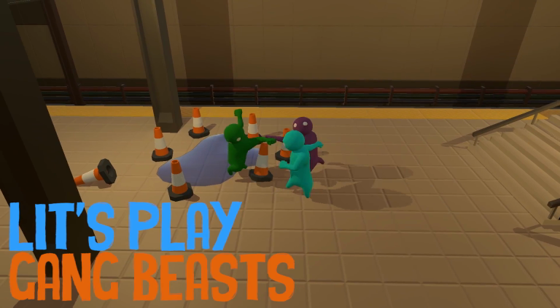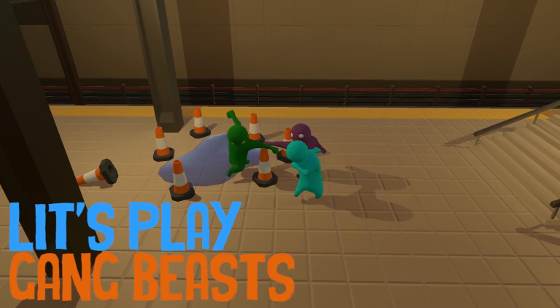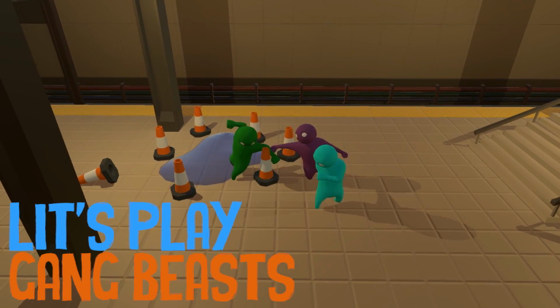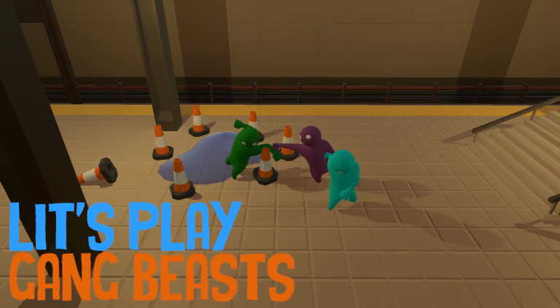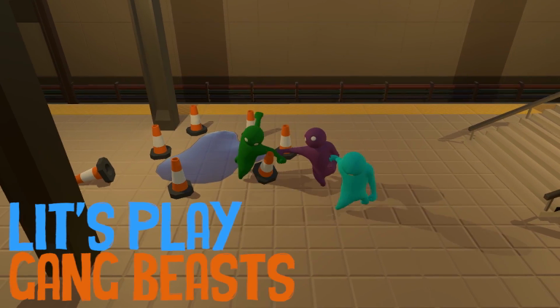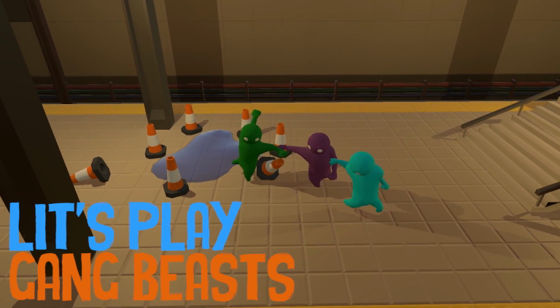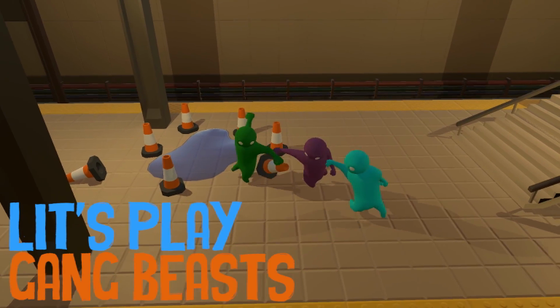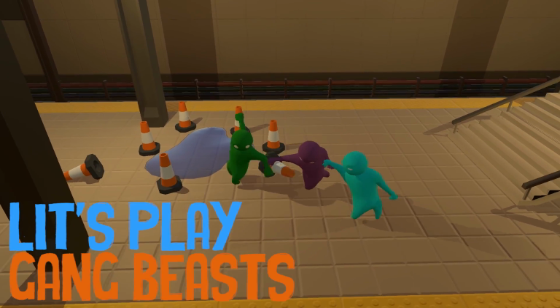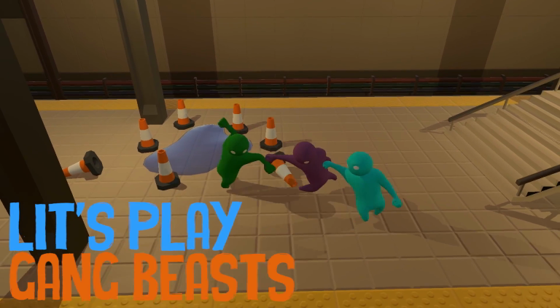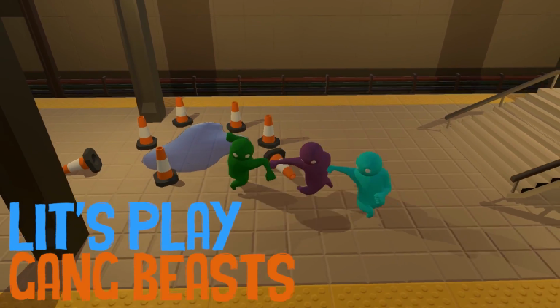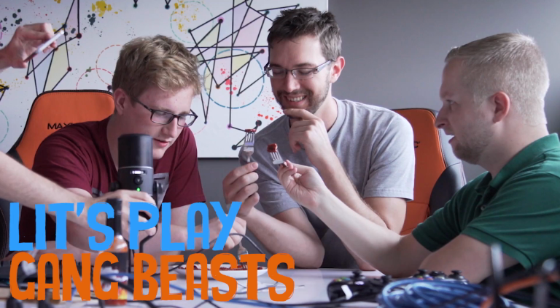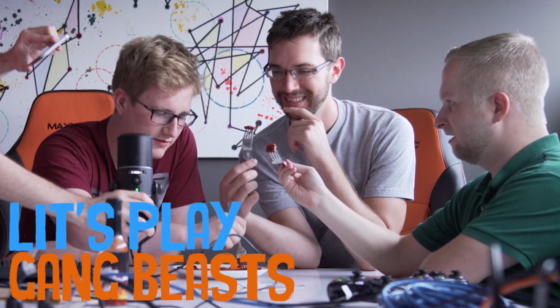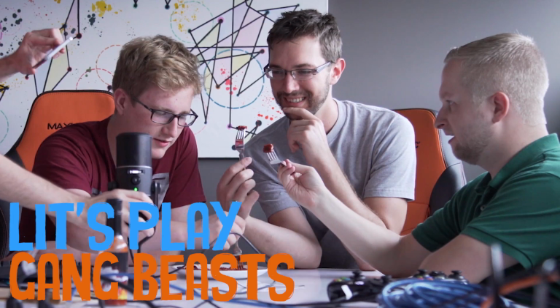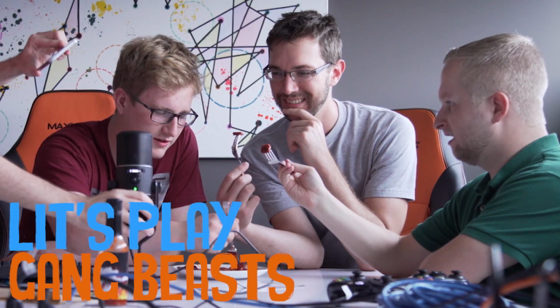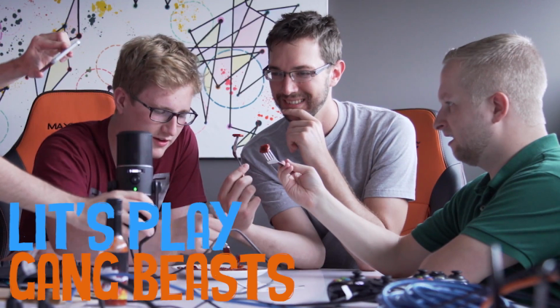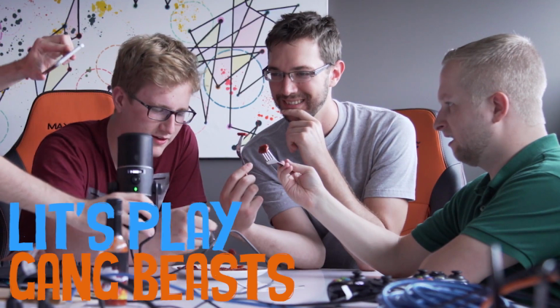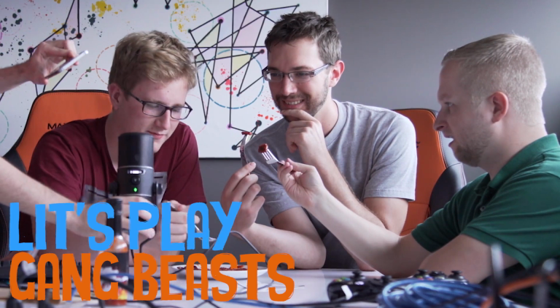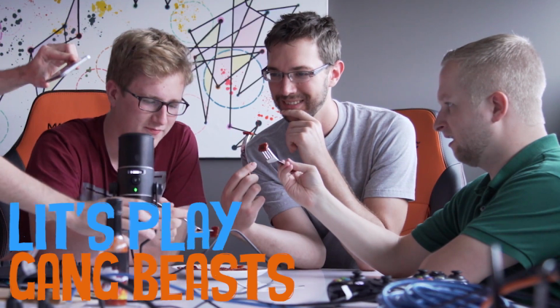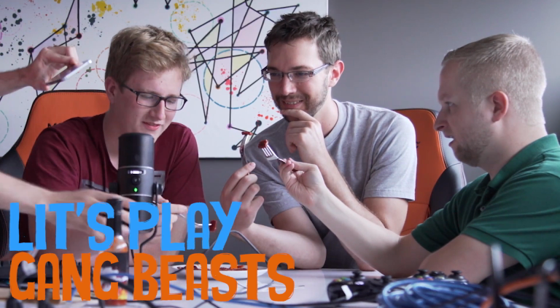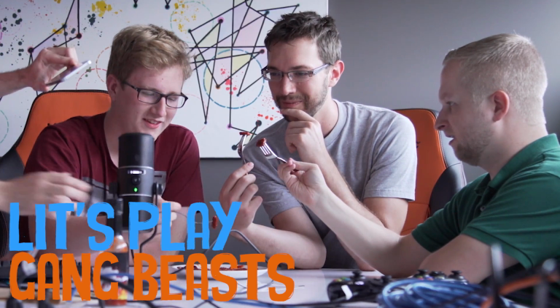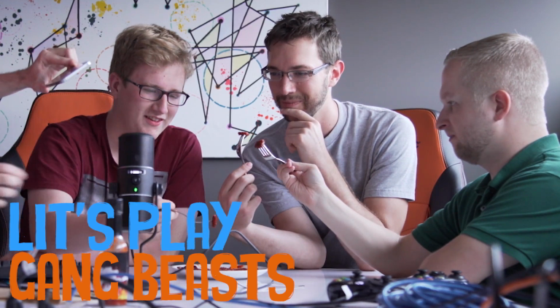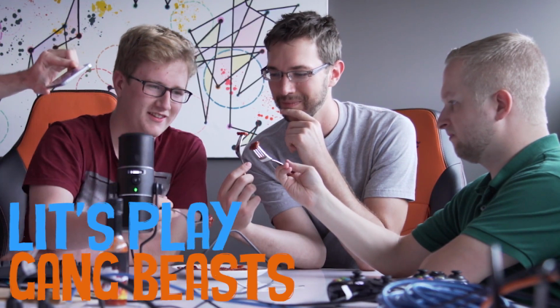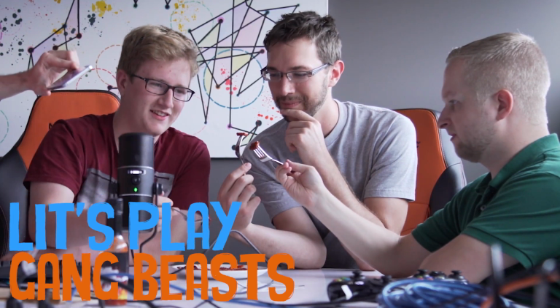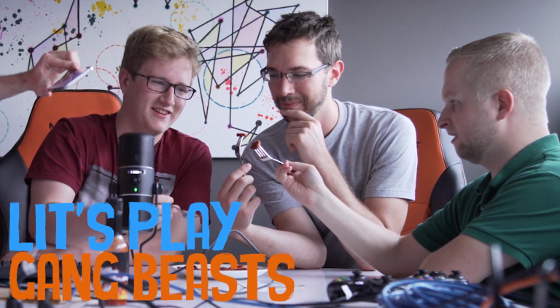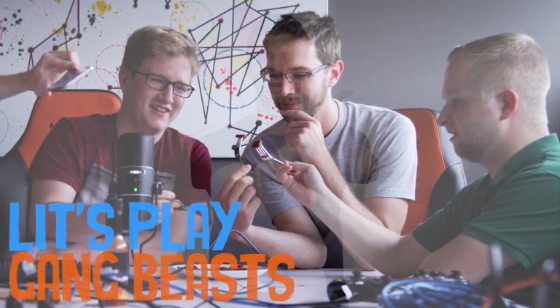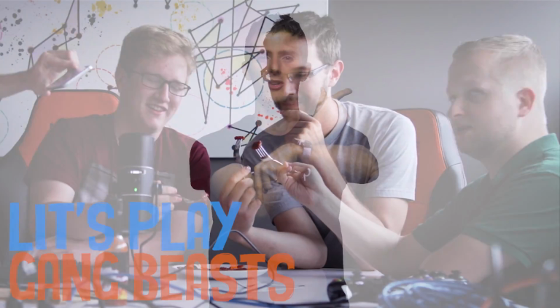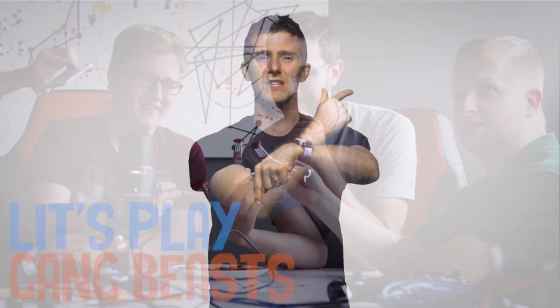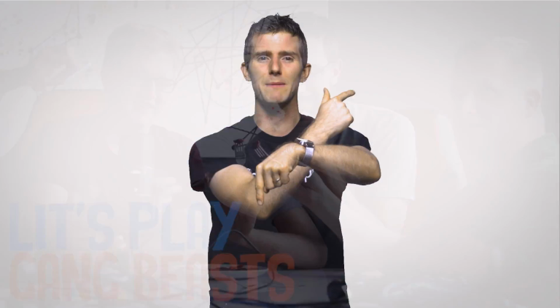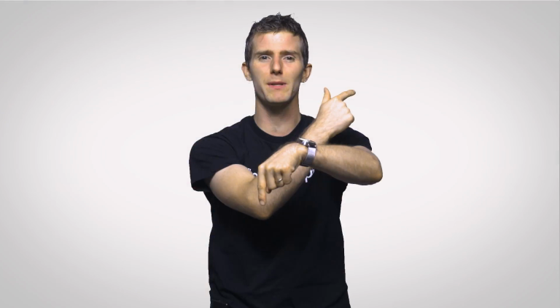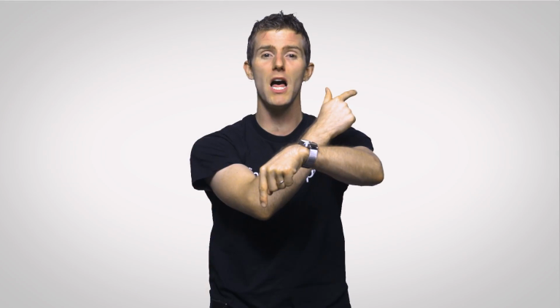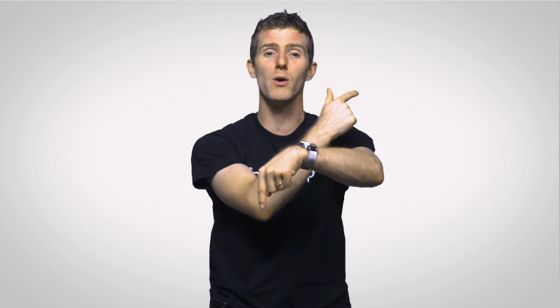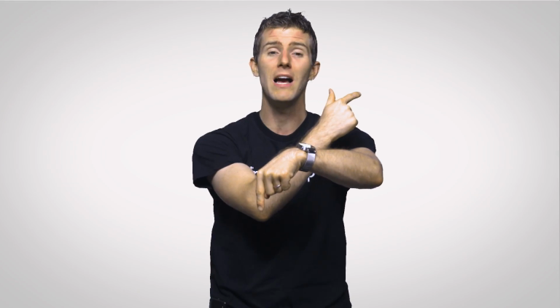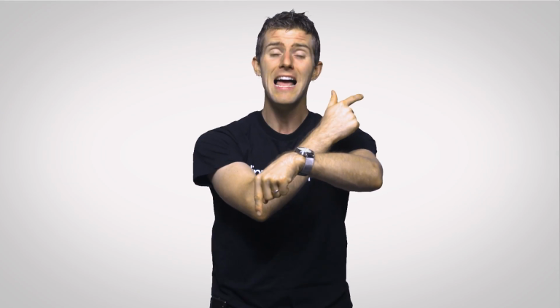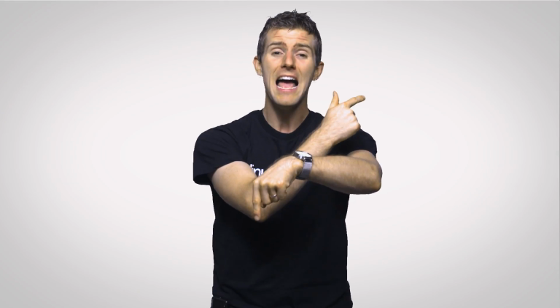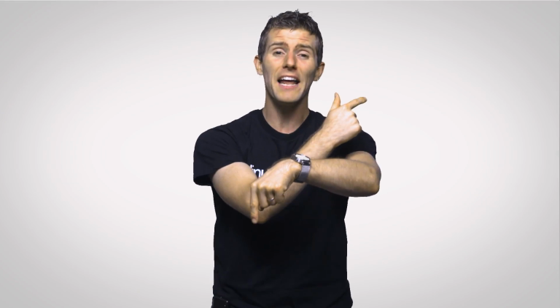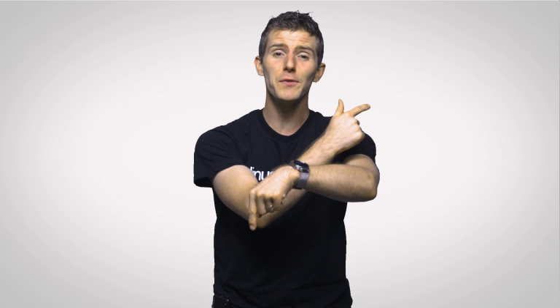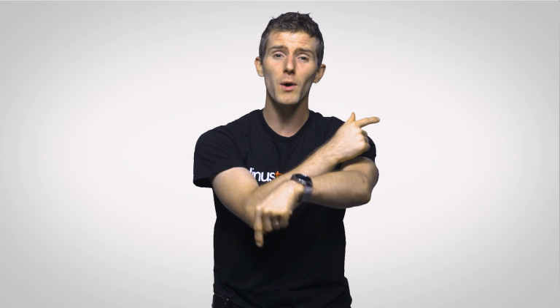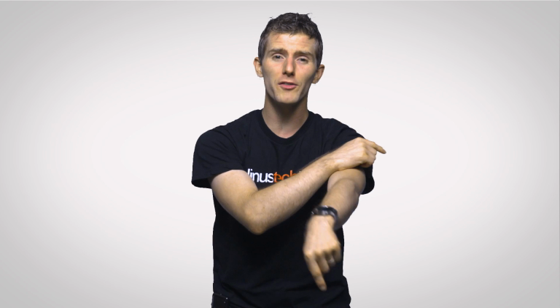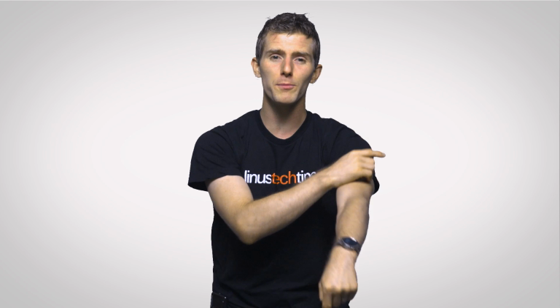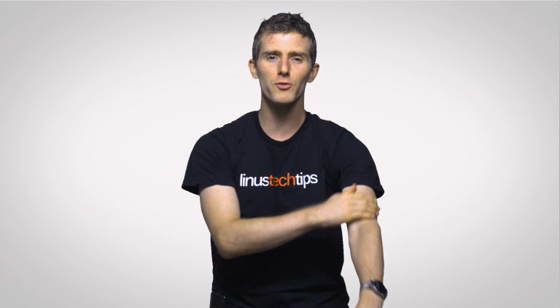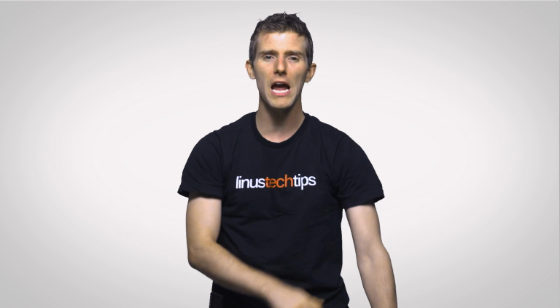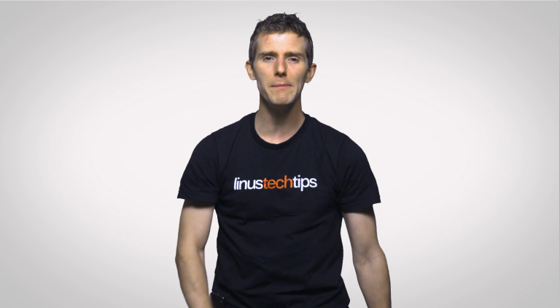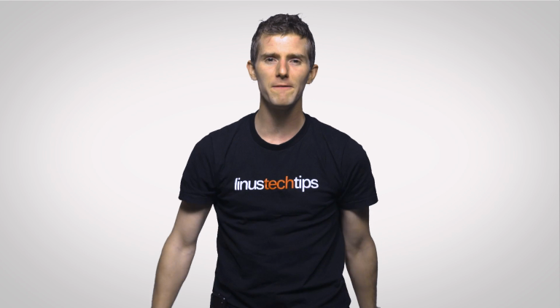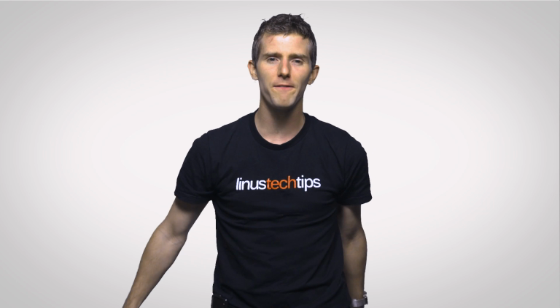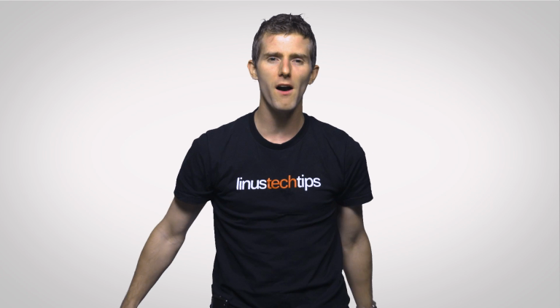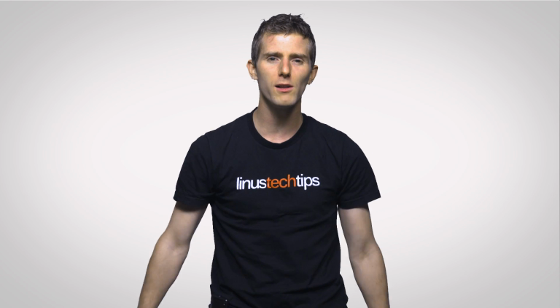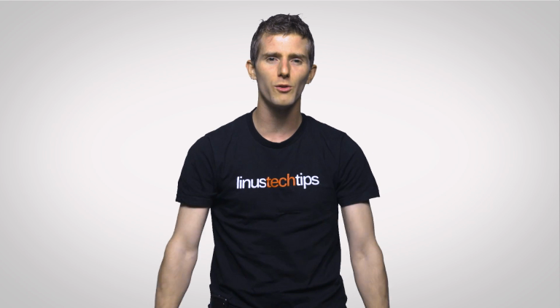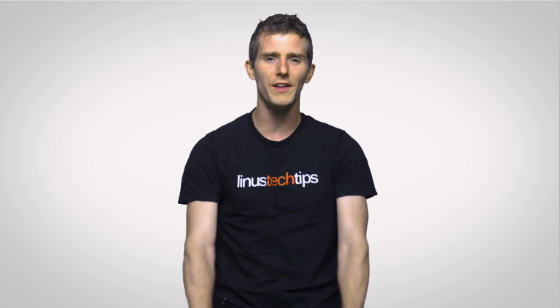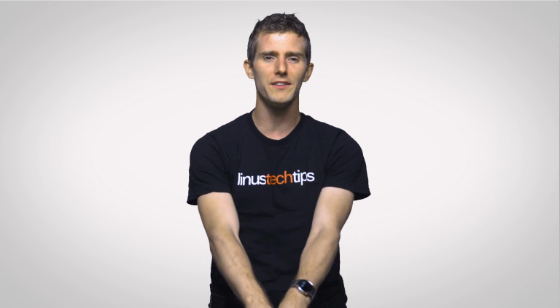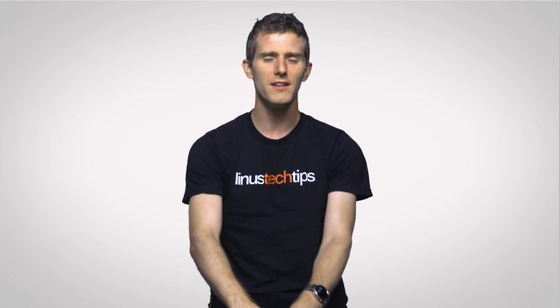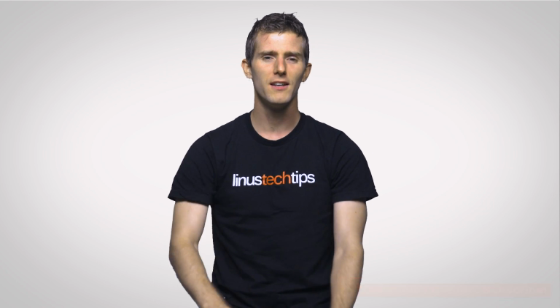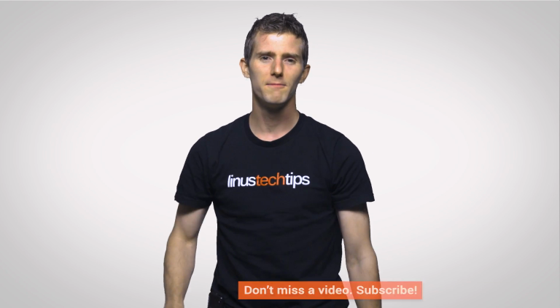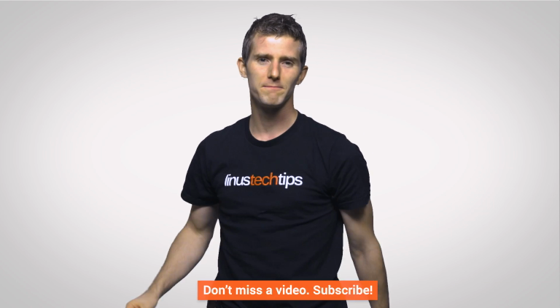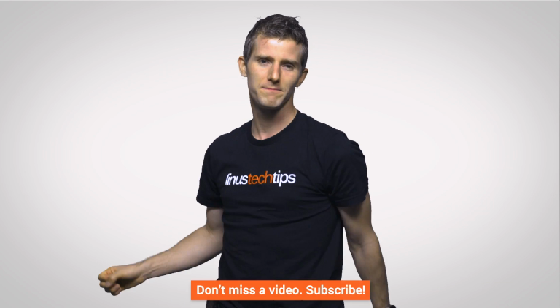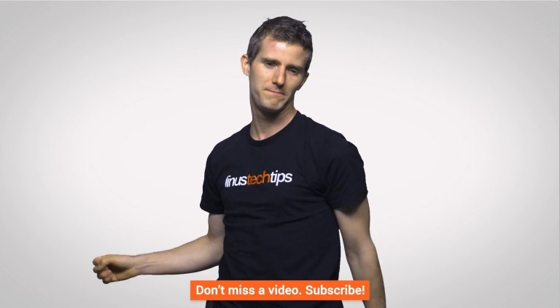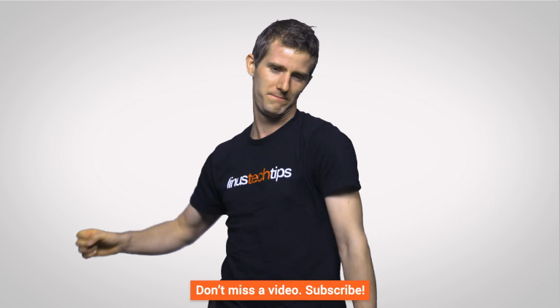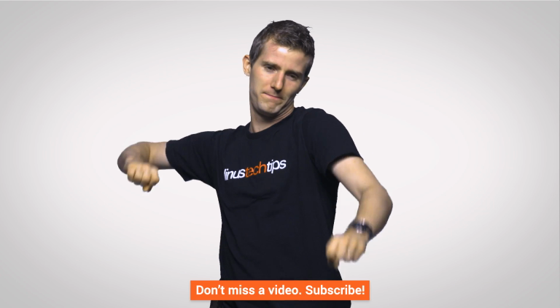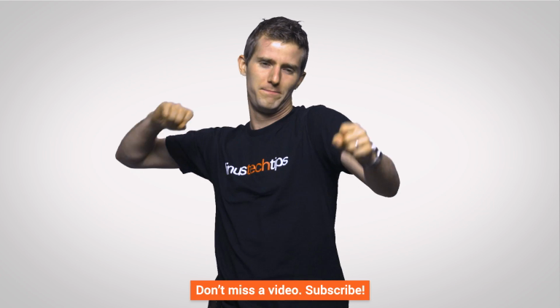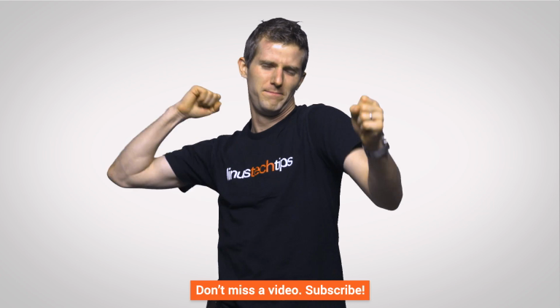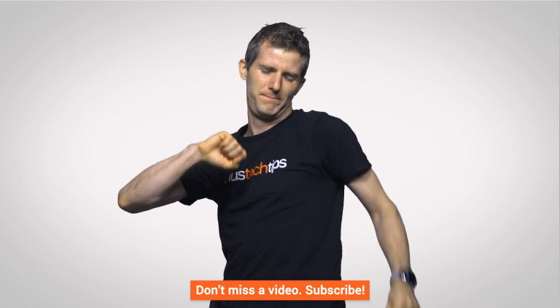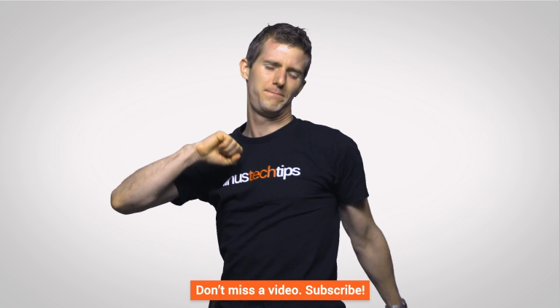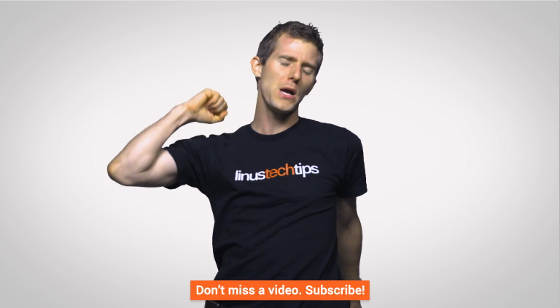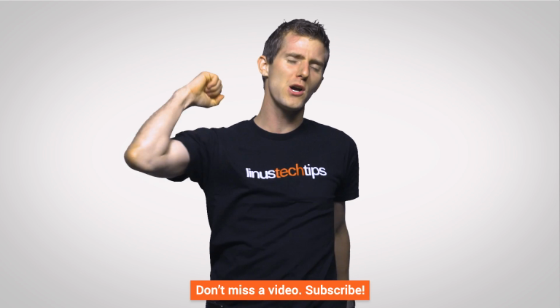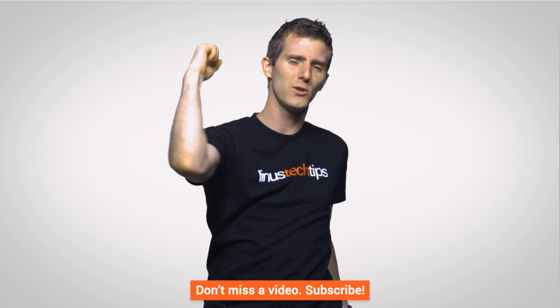If you want to leave a comment with suggestions for future Fastest Possible's, you can do that below. And if you want to subscribe and follow, you can do that too.